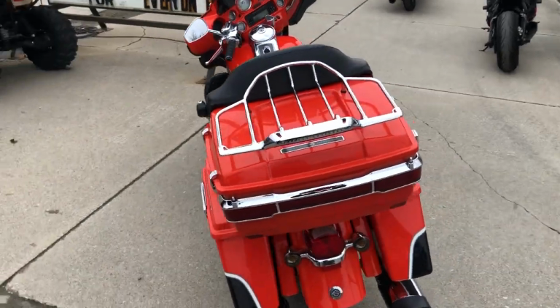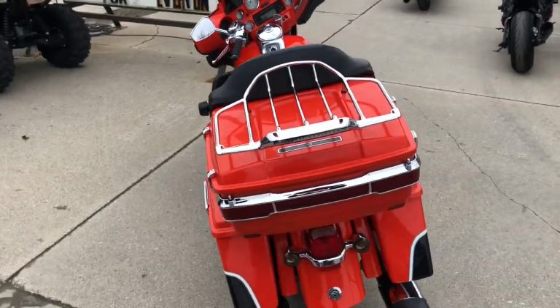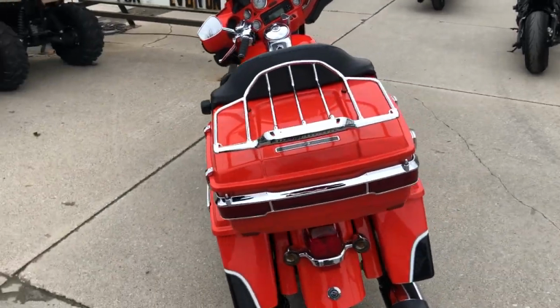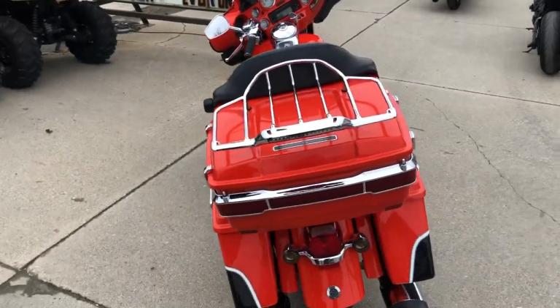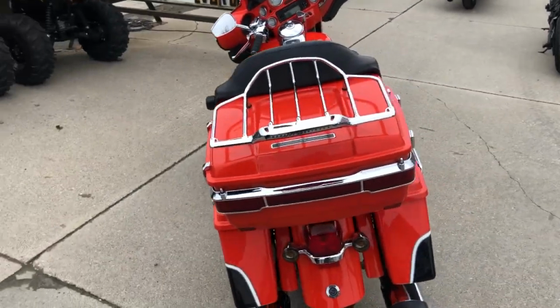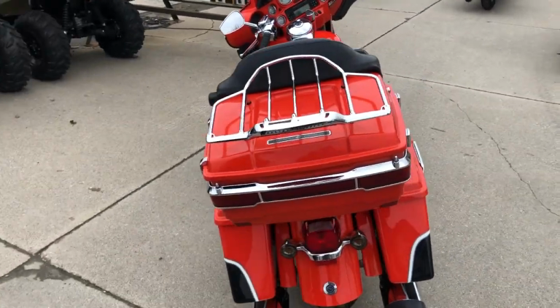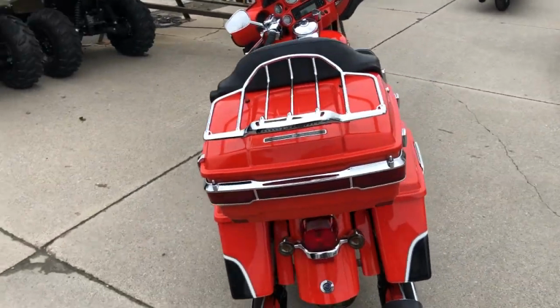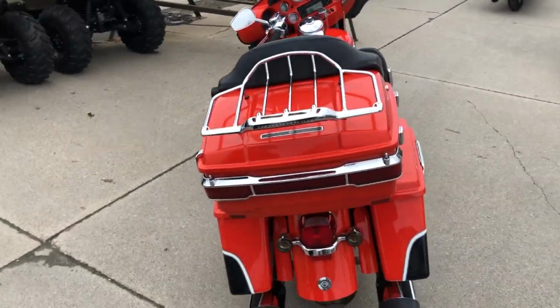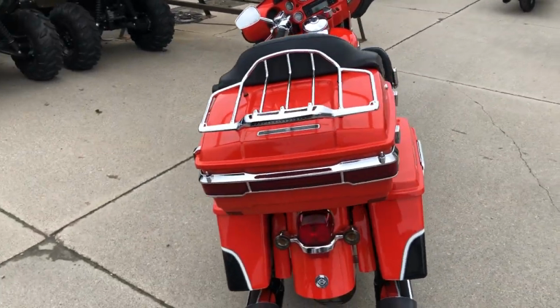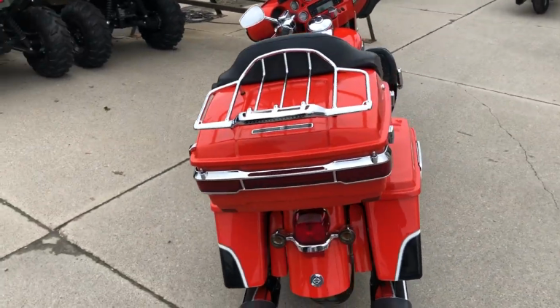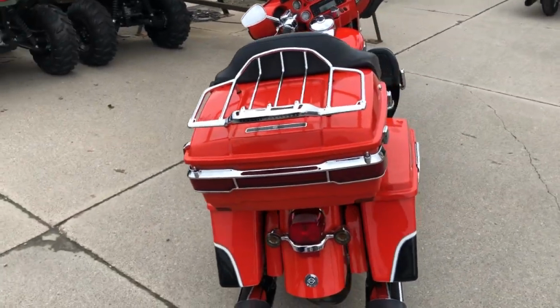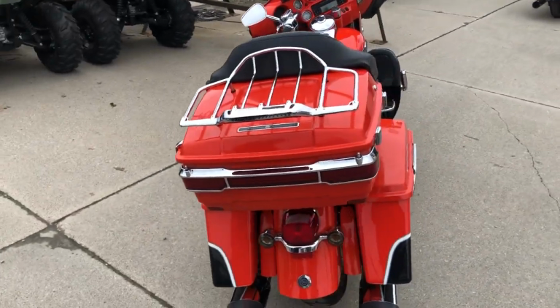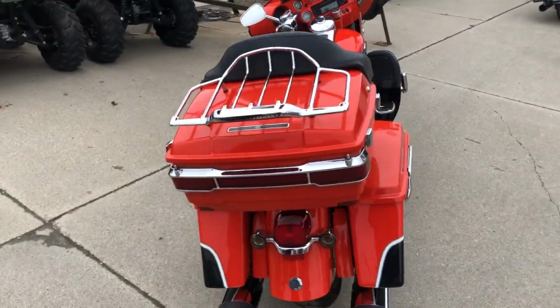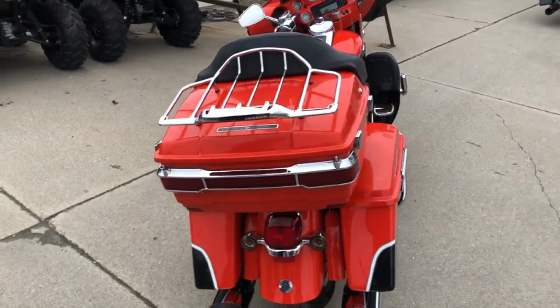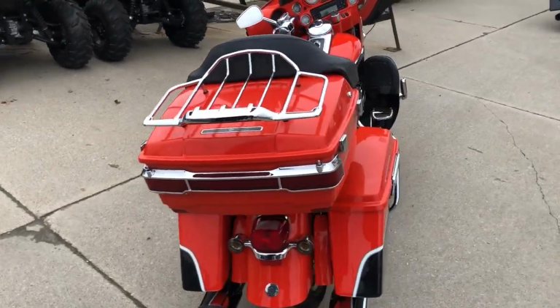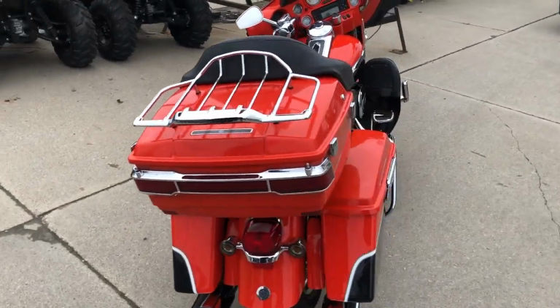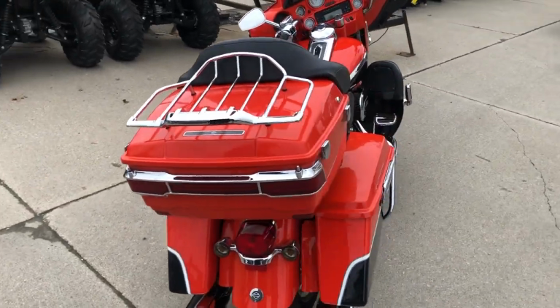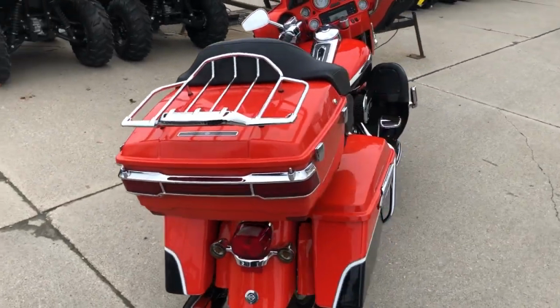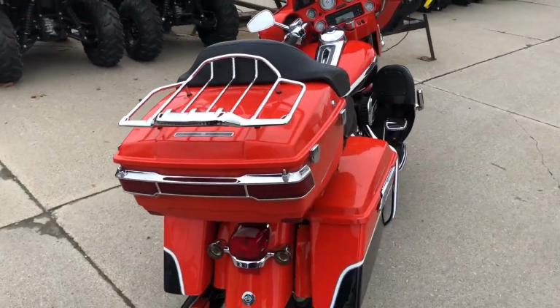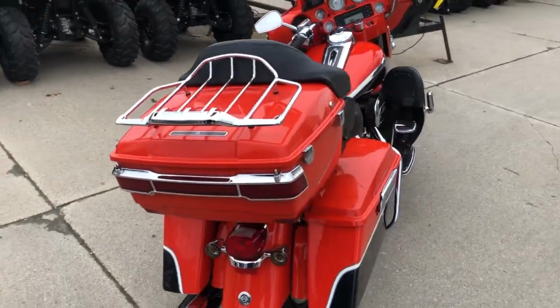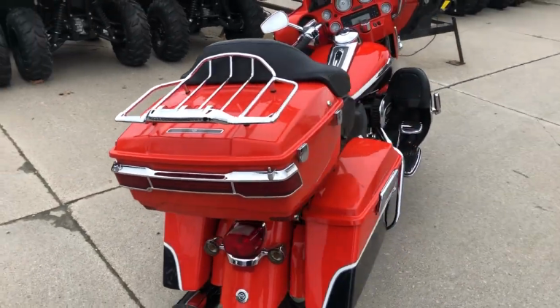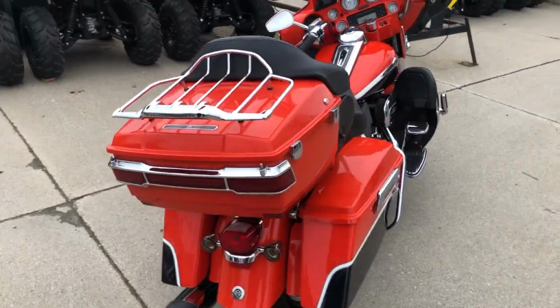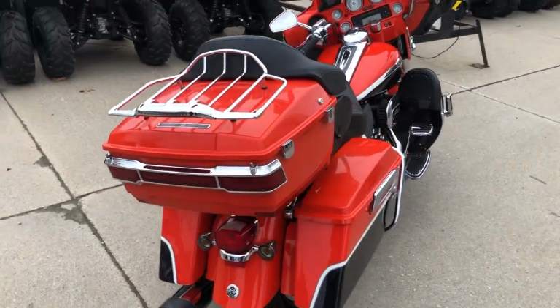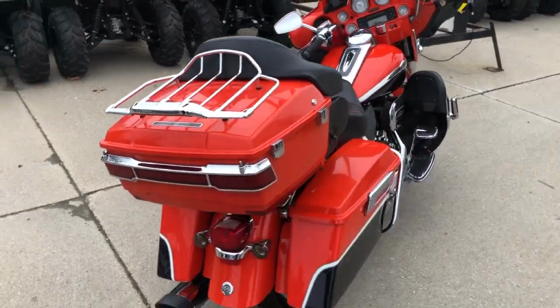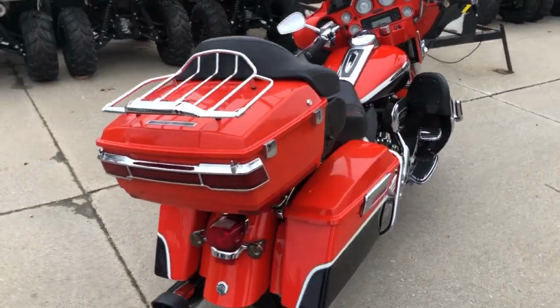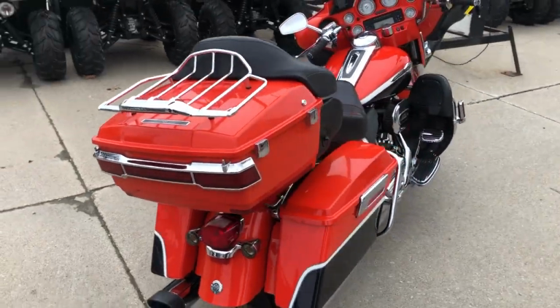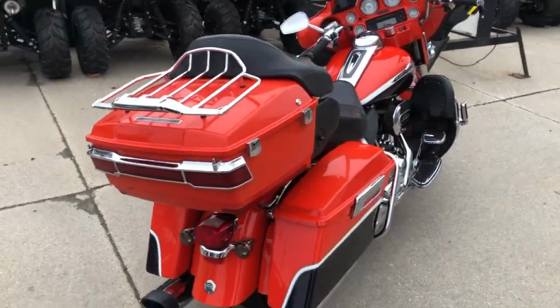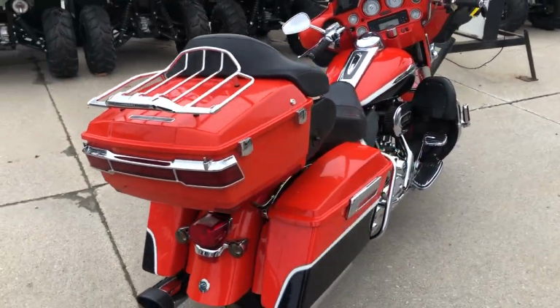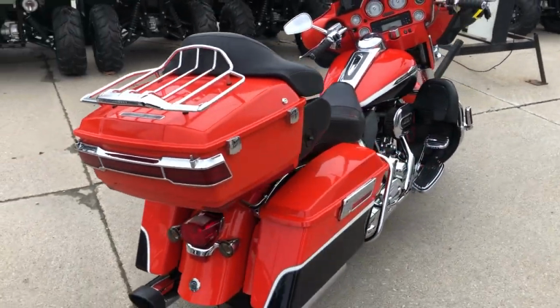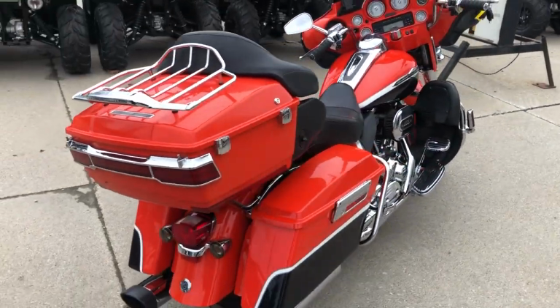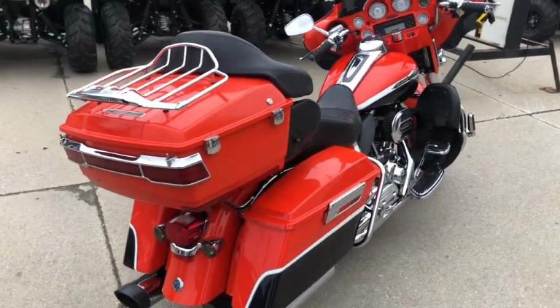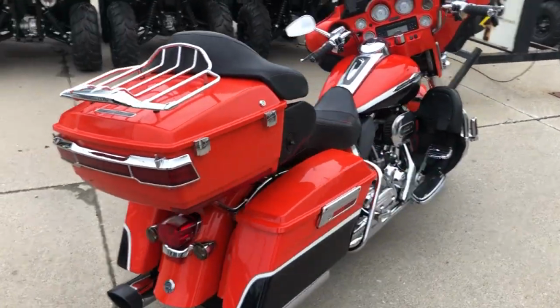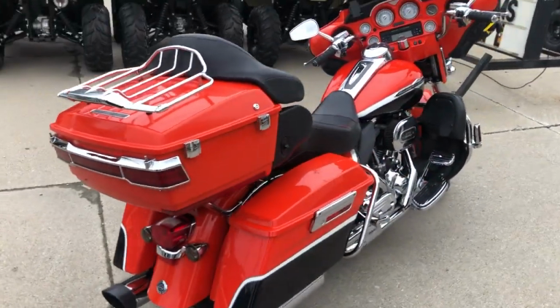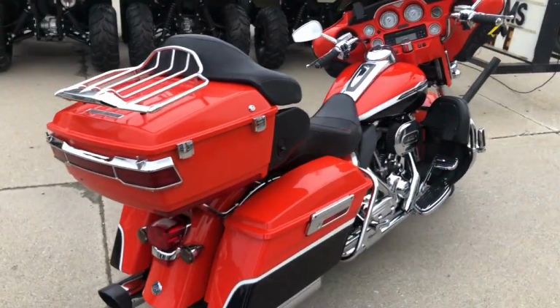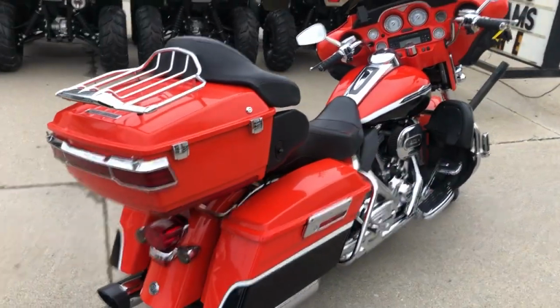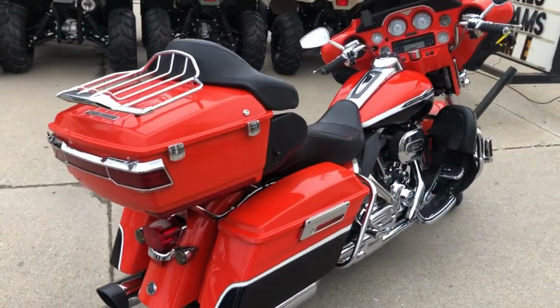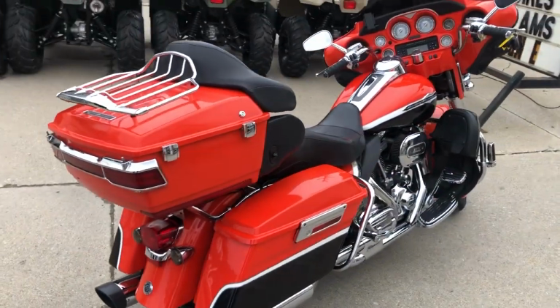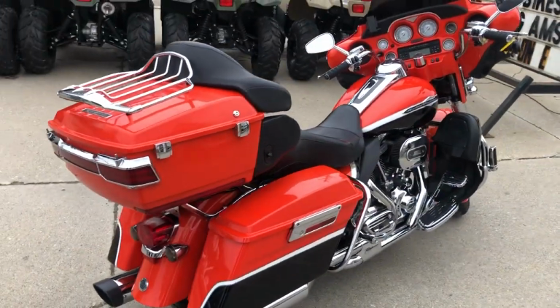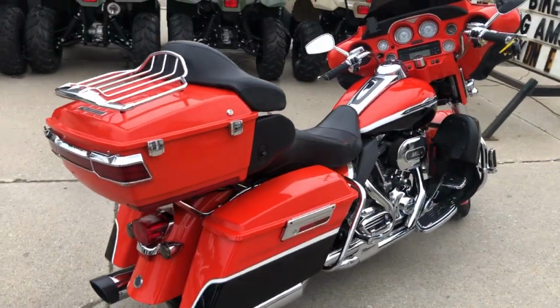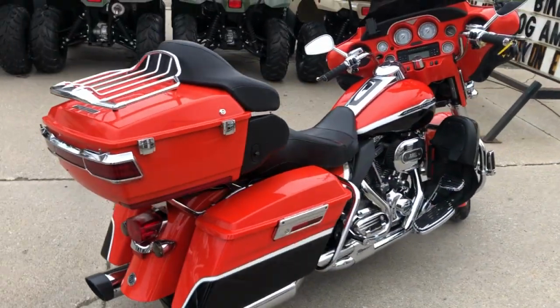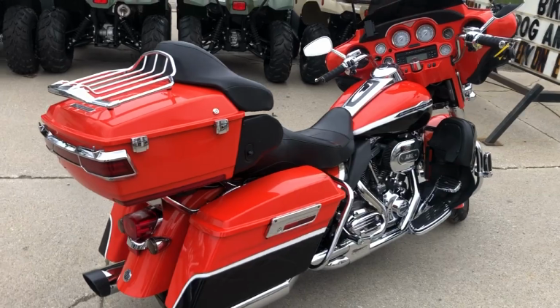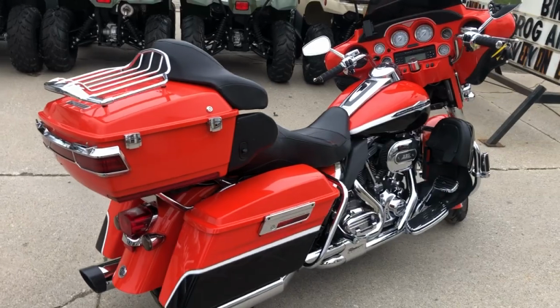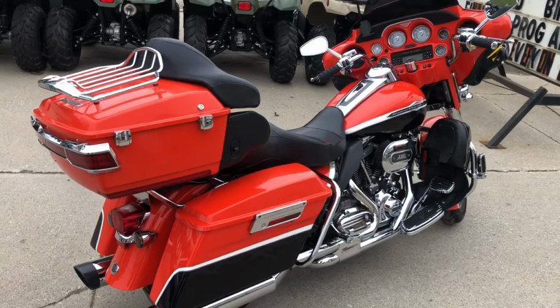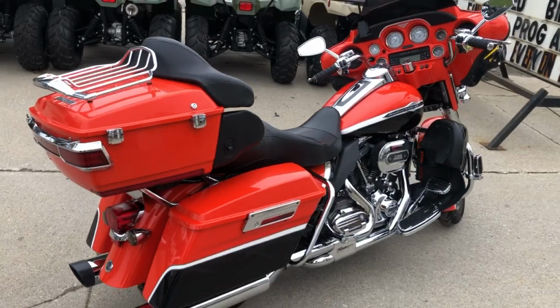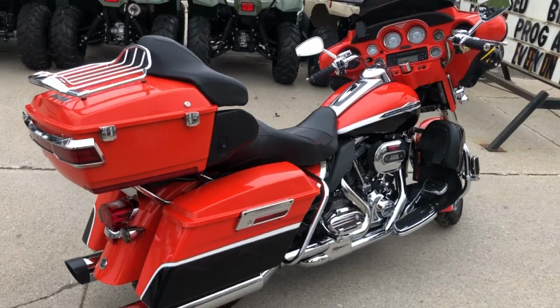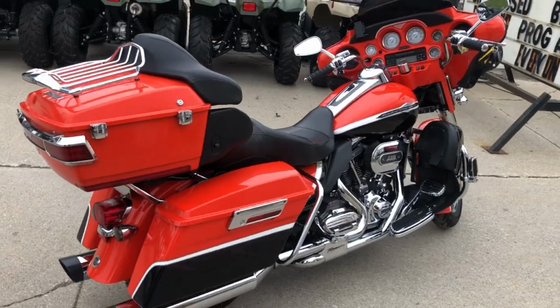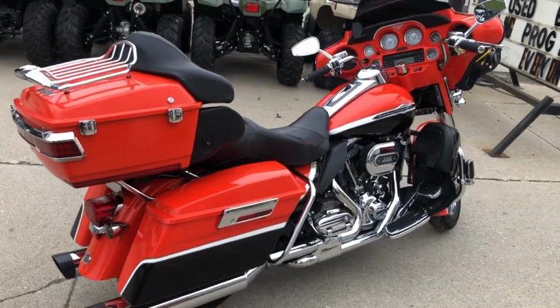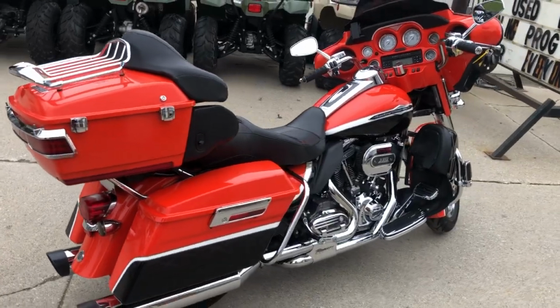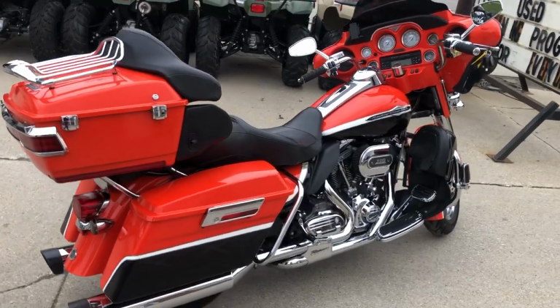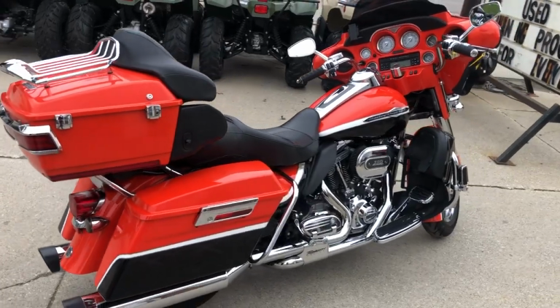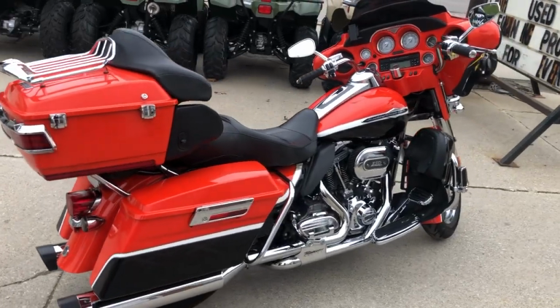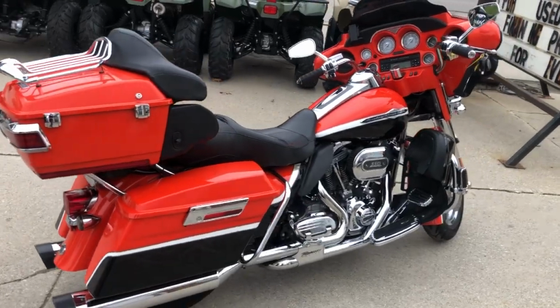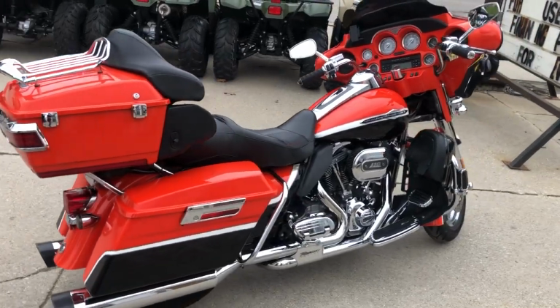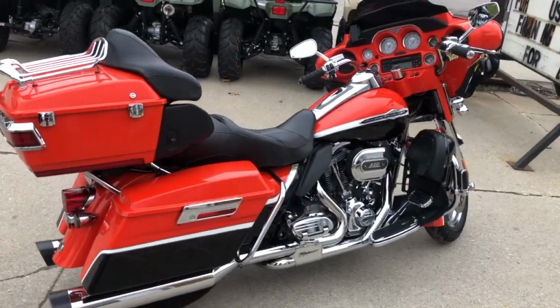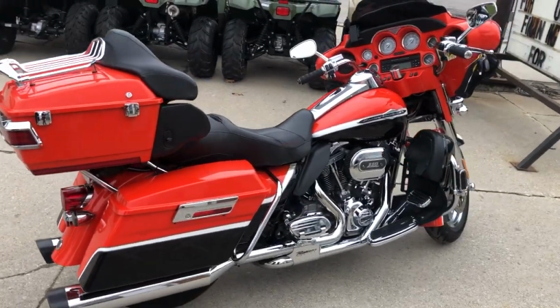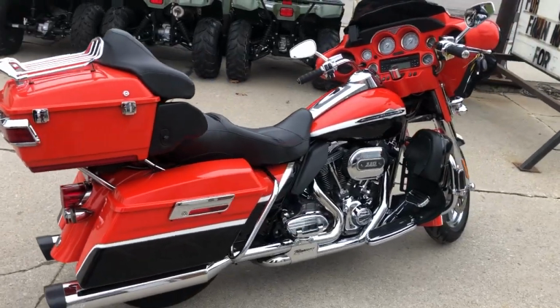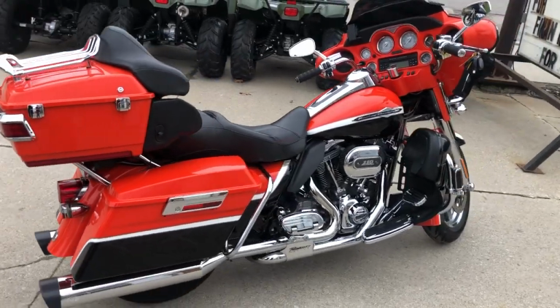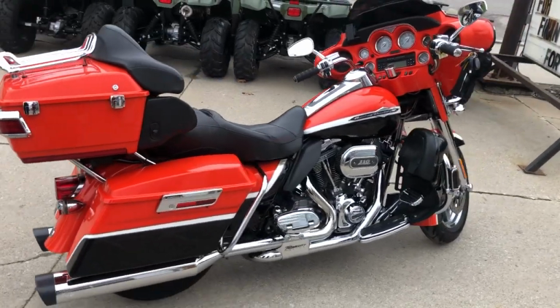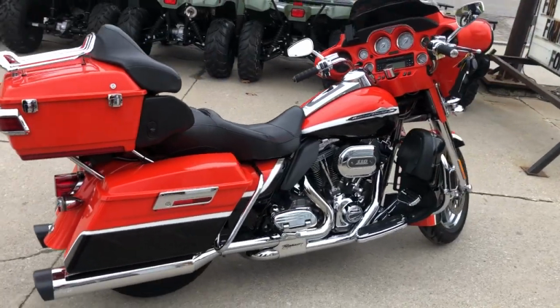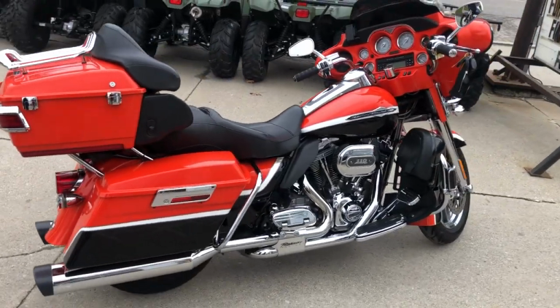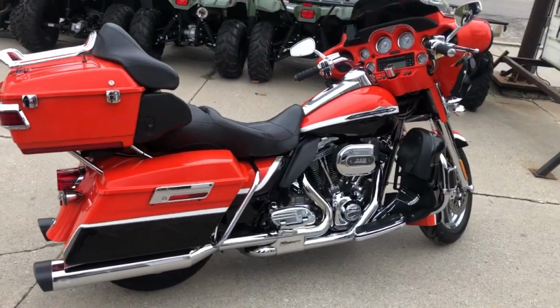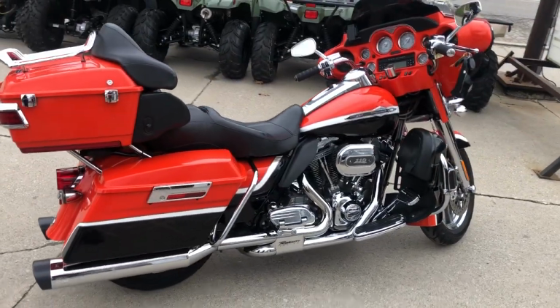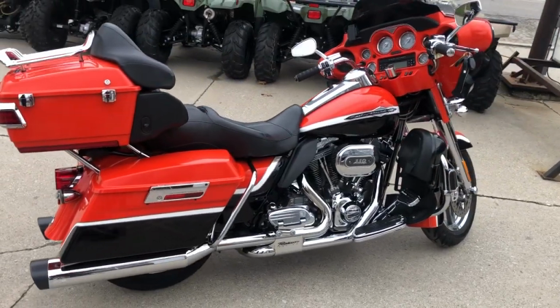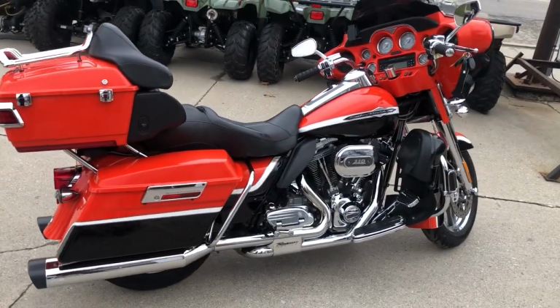It's got dual Vance & Hines exhaust with a screaming eagle intake. Don't miss it guys — 810-648-9500.